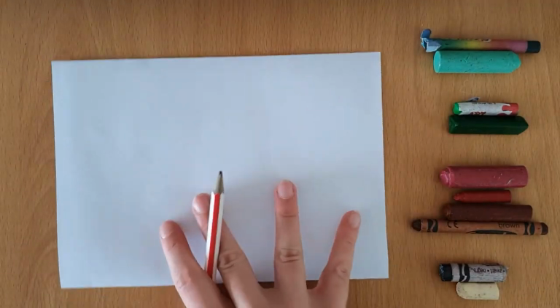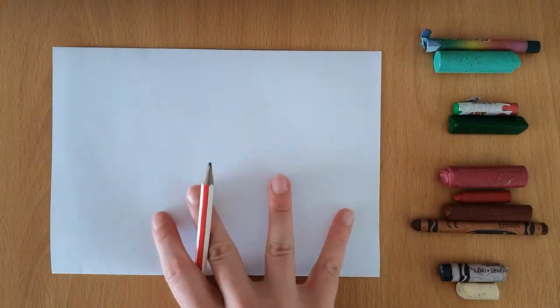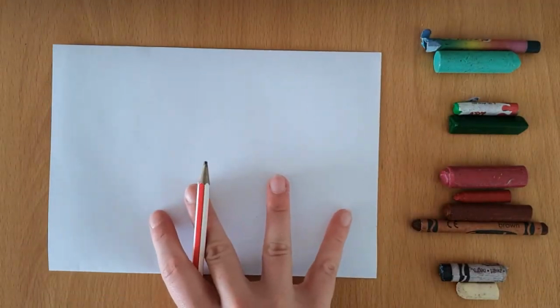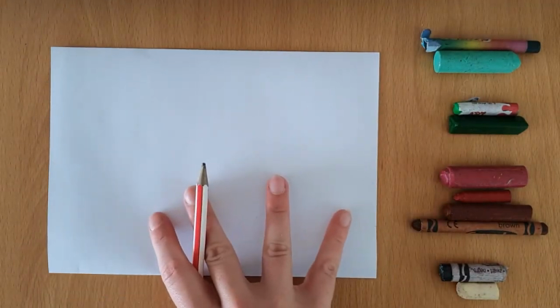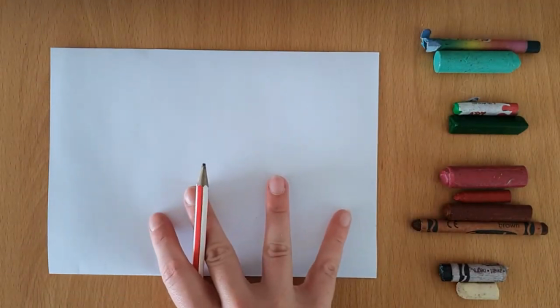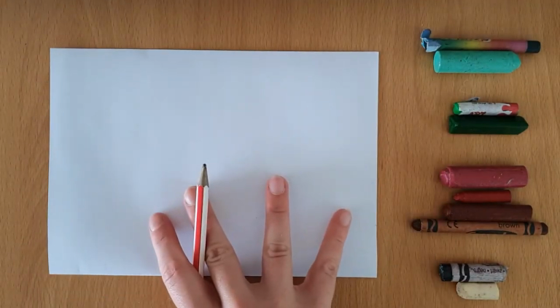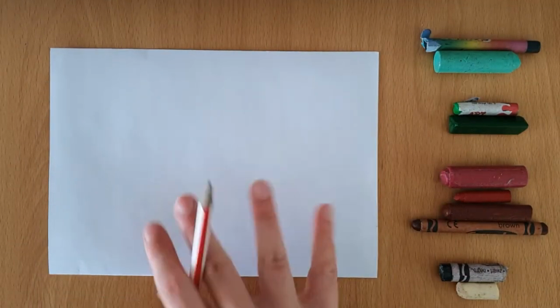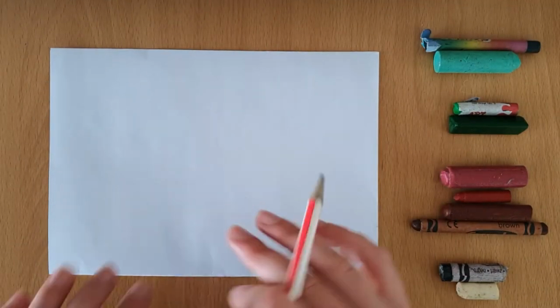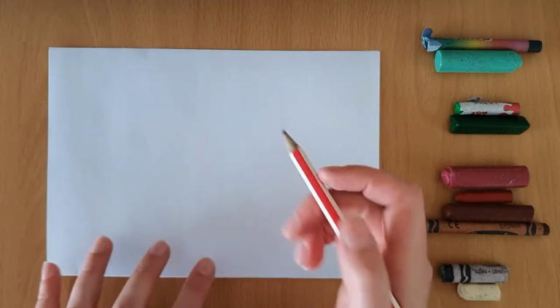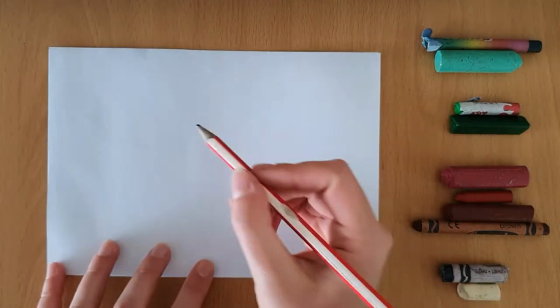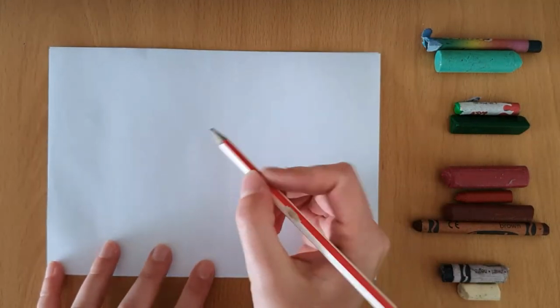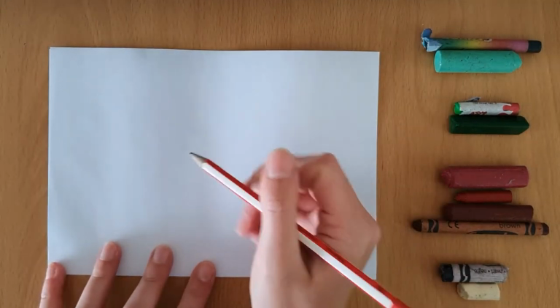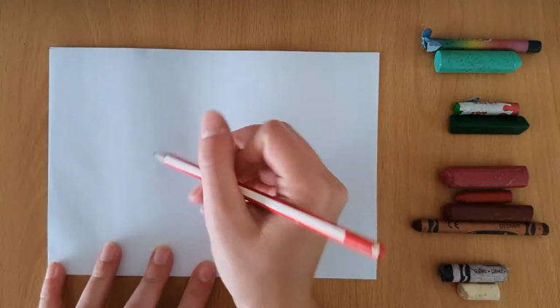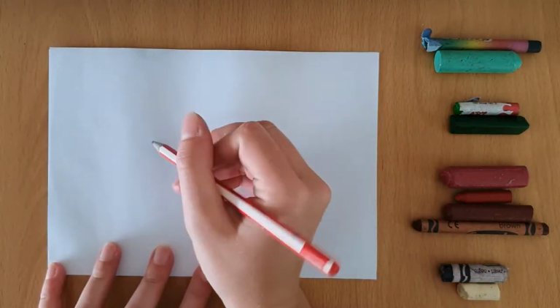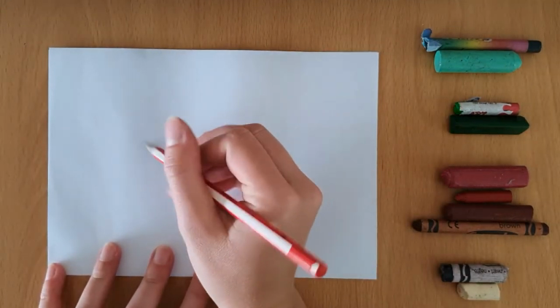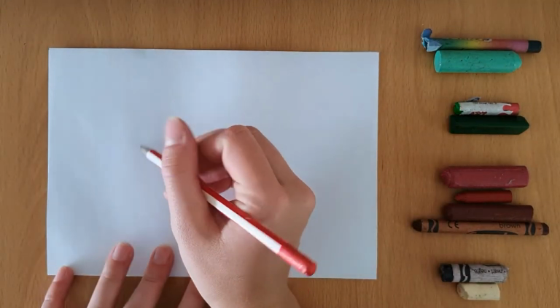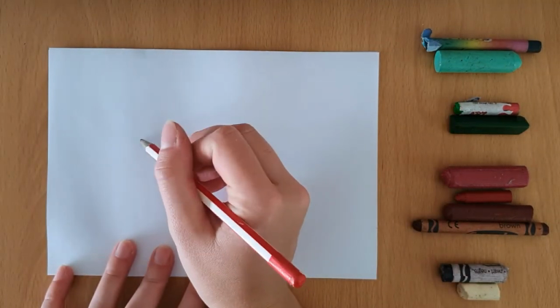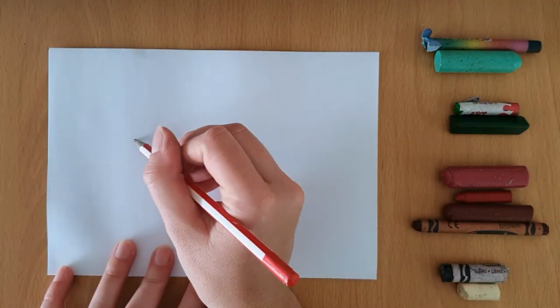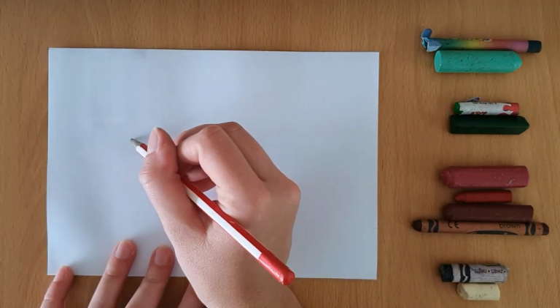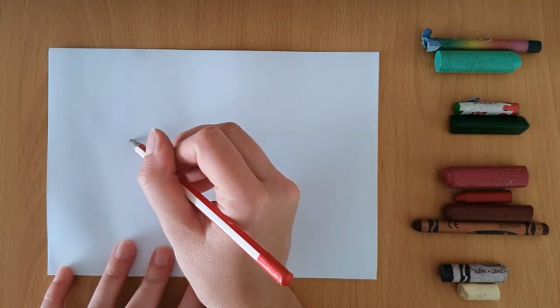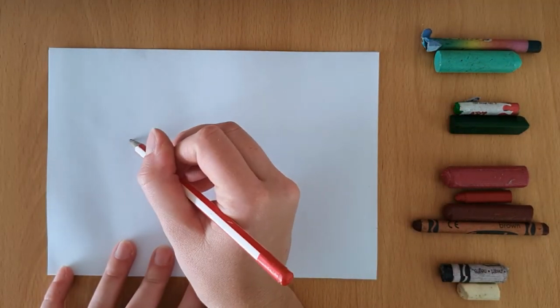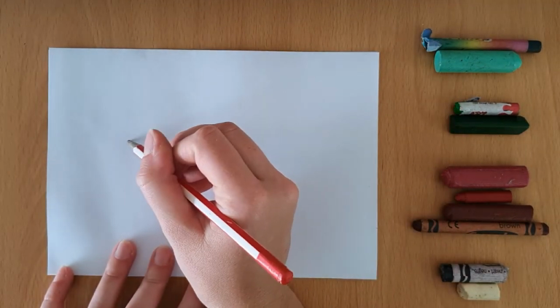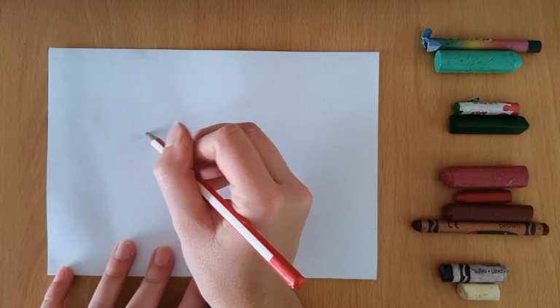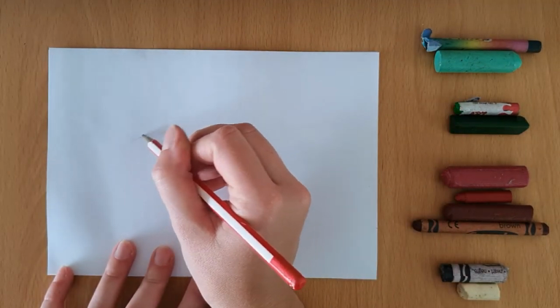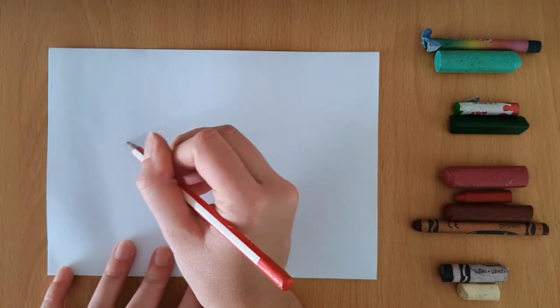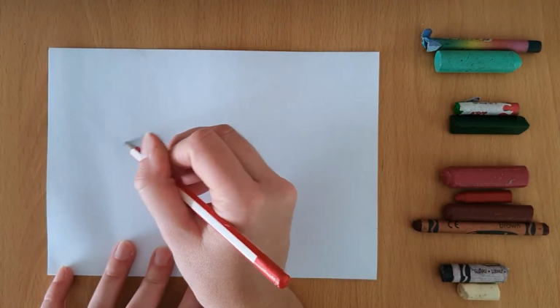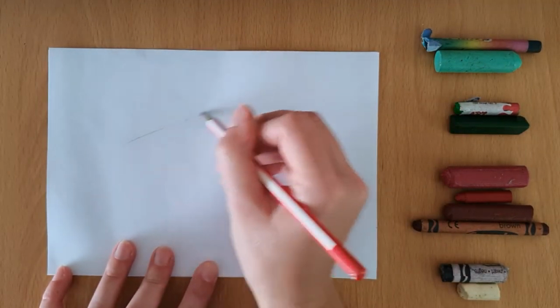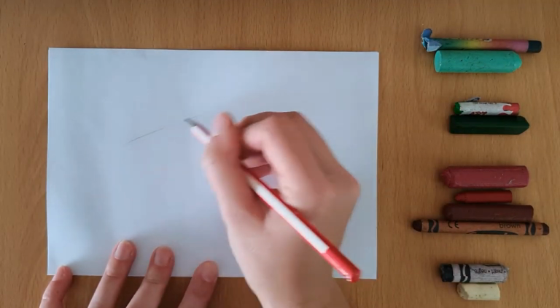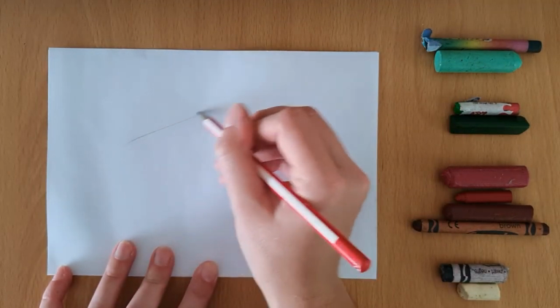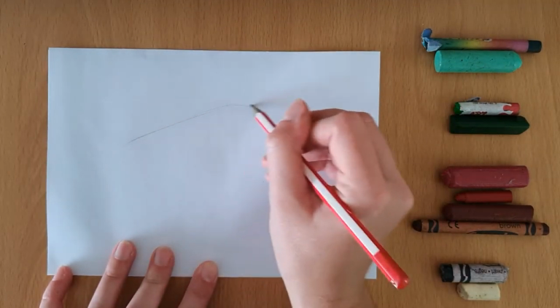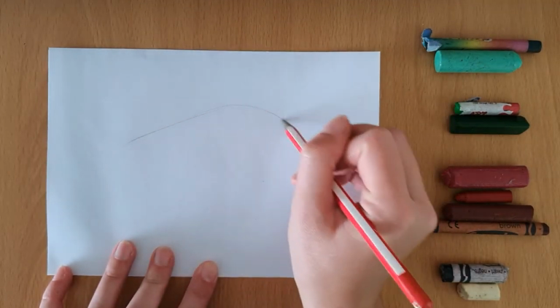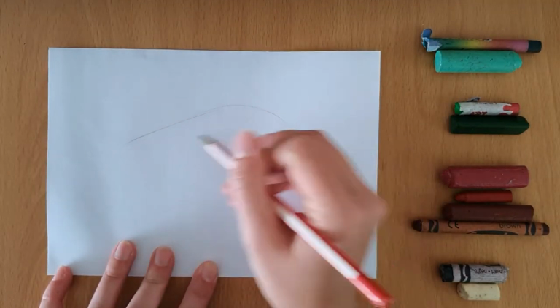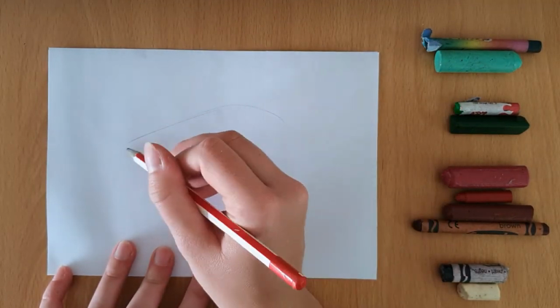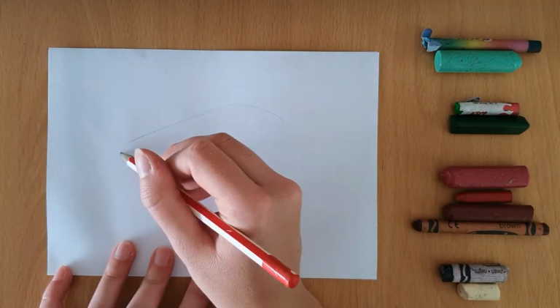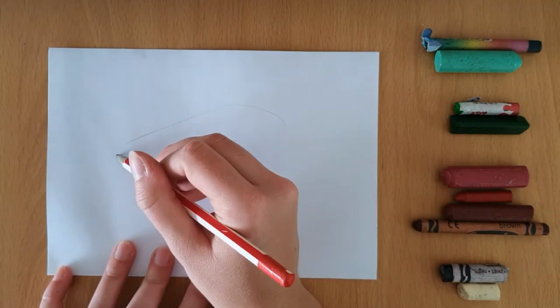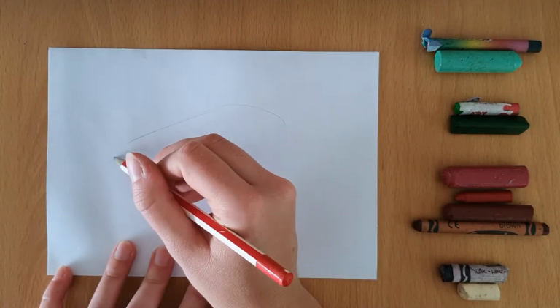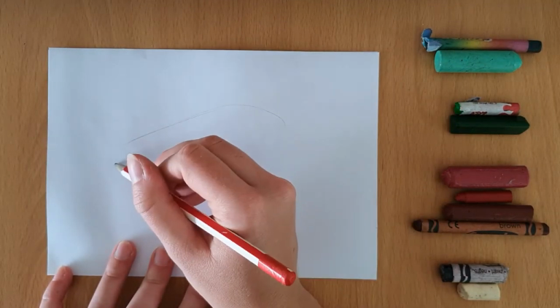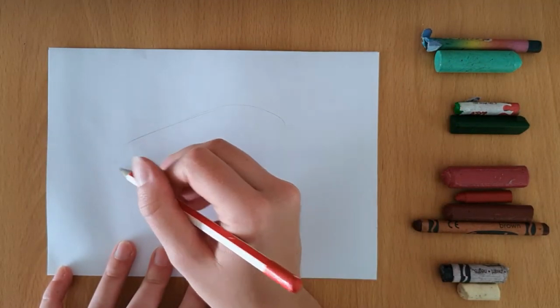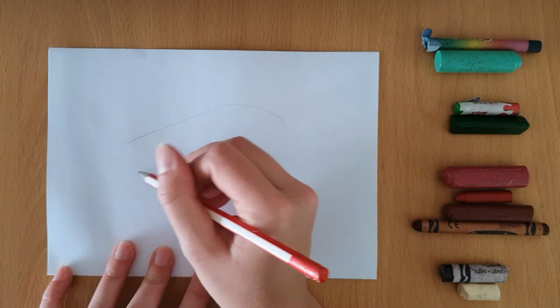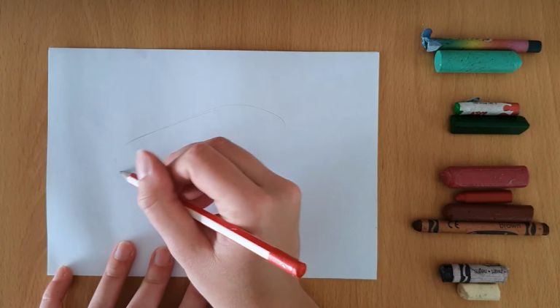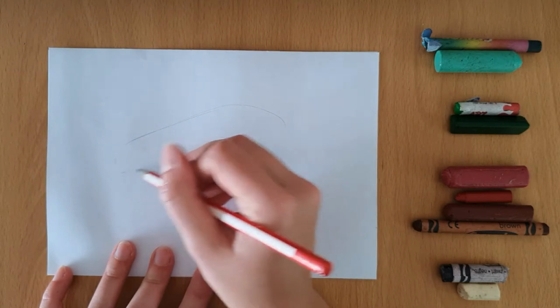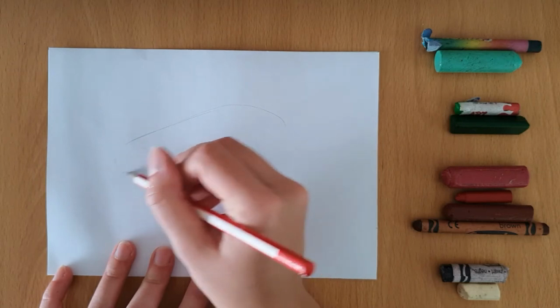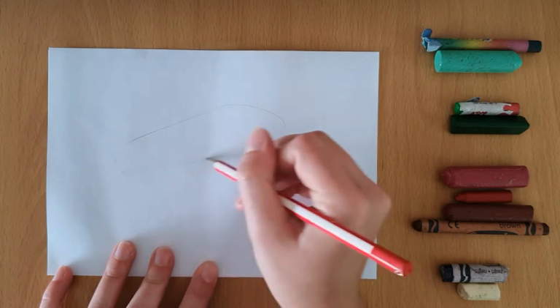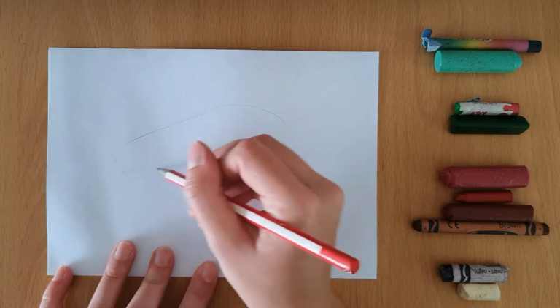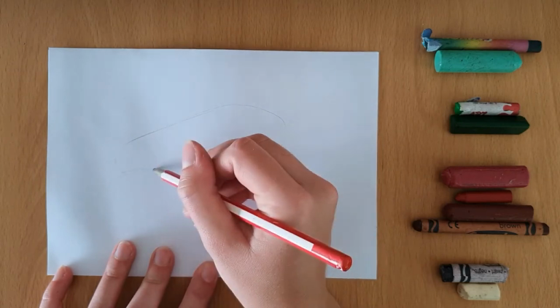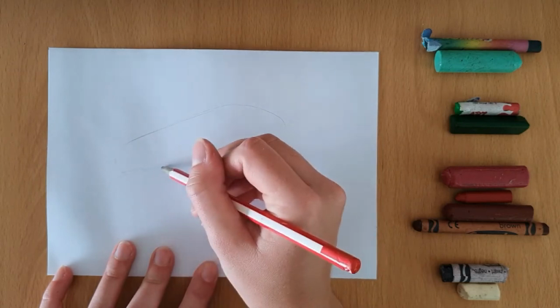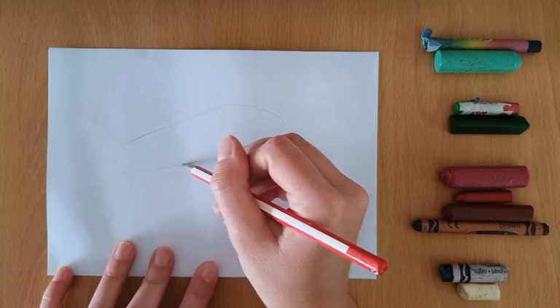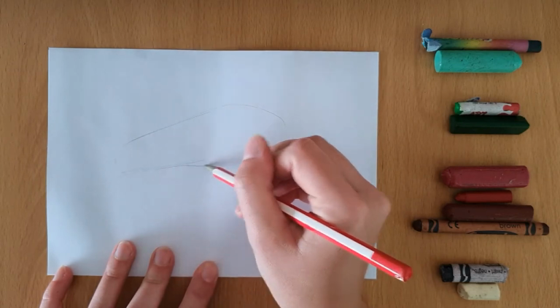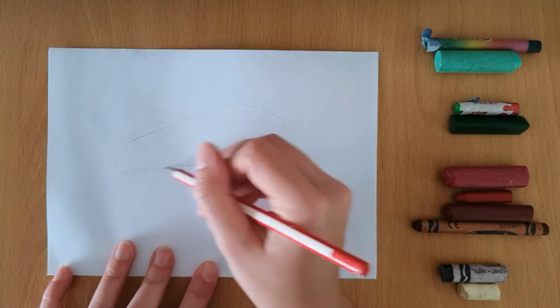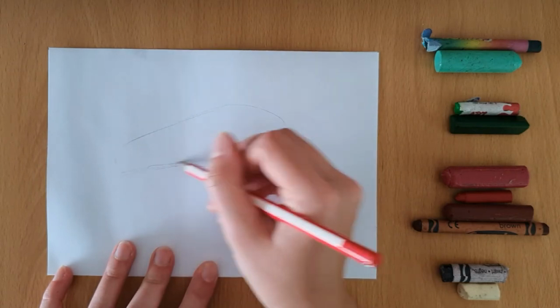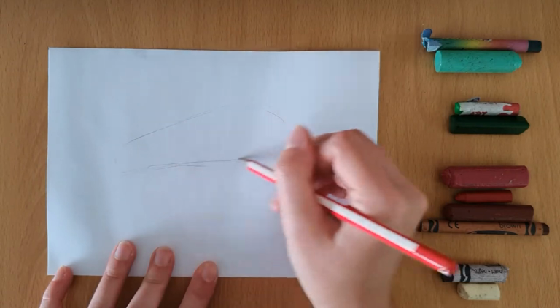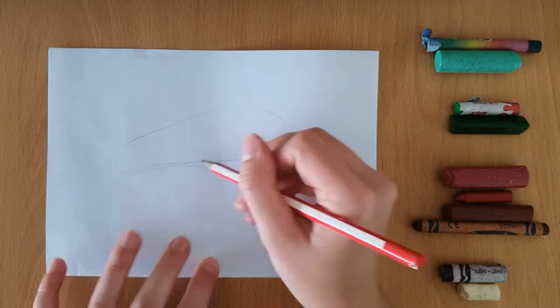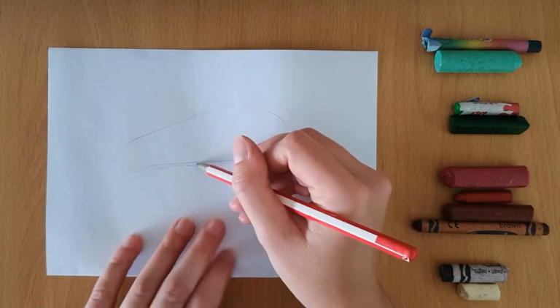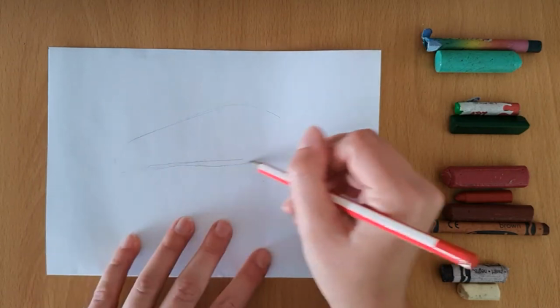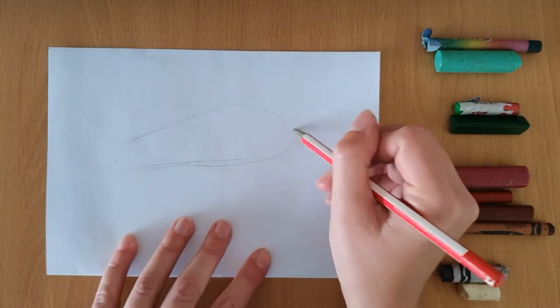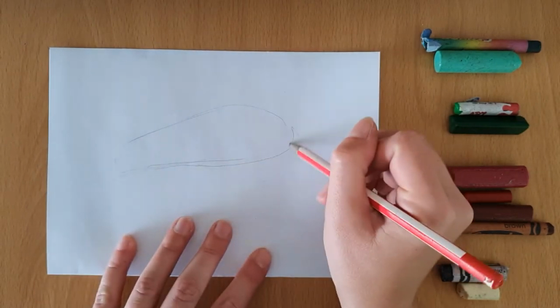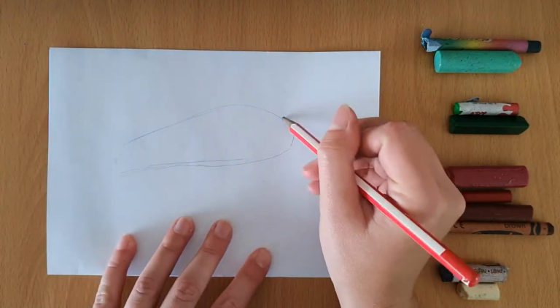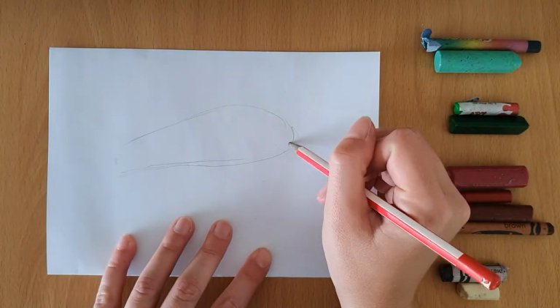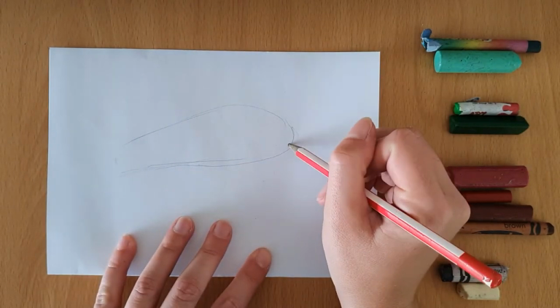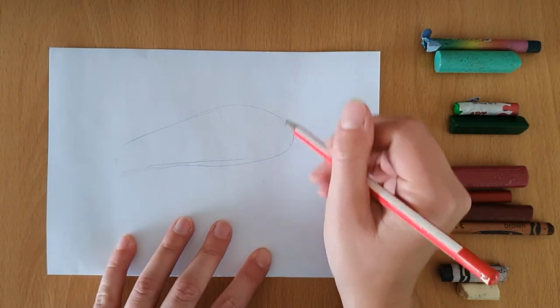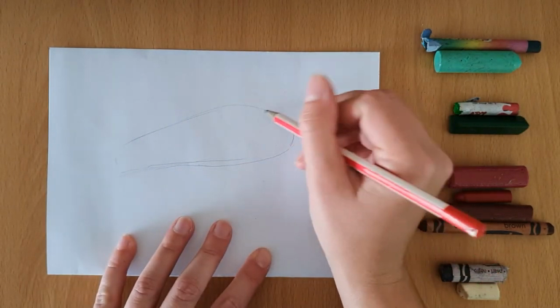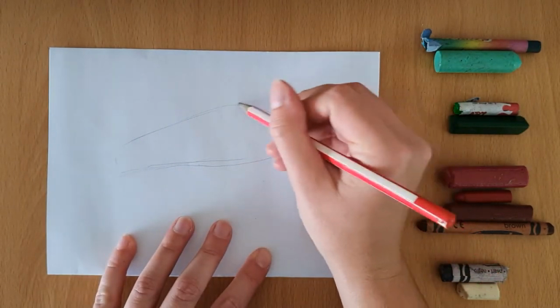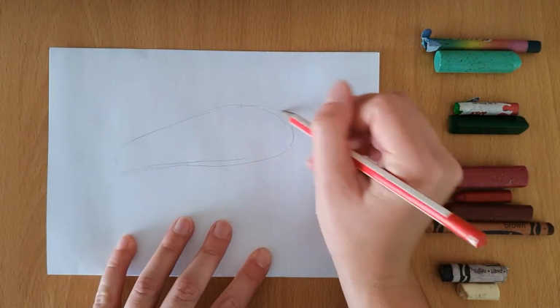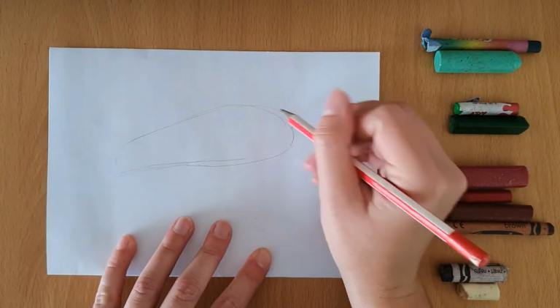So we're going to start off with our sketch — a quick pencil sketch to block in all of our individual shapes, starting with the biggest shape, which is the body.